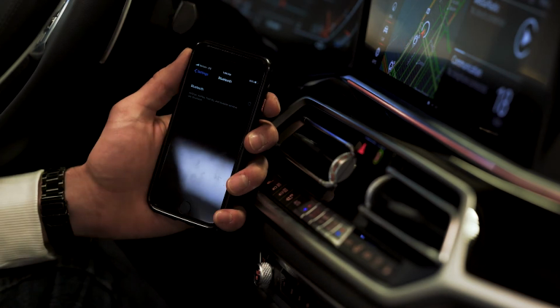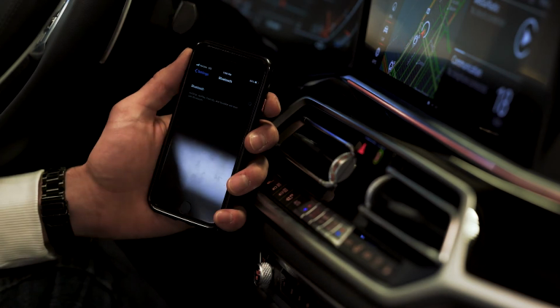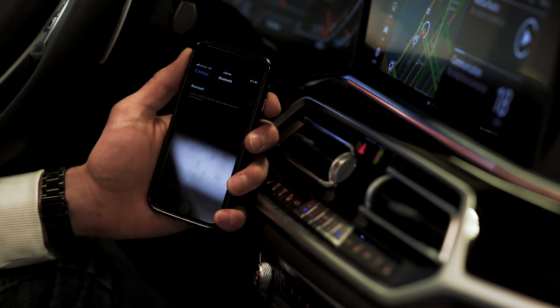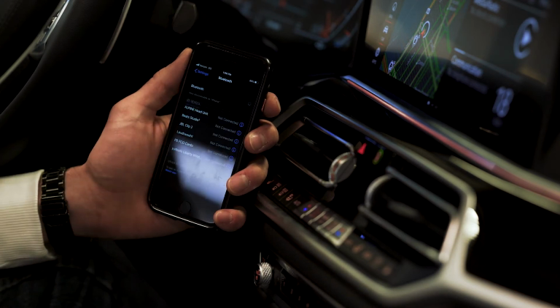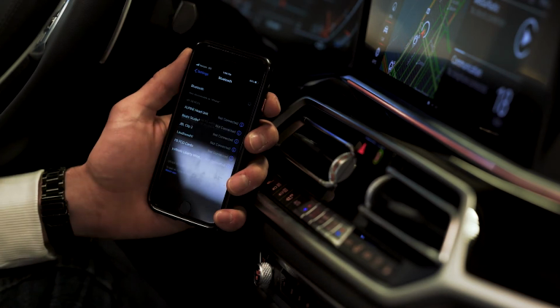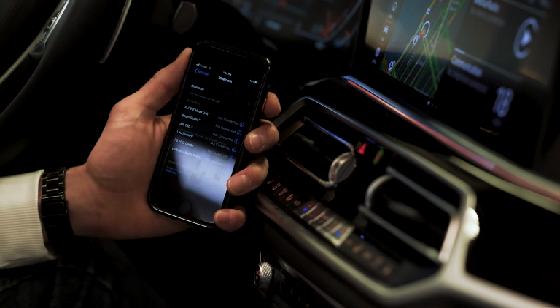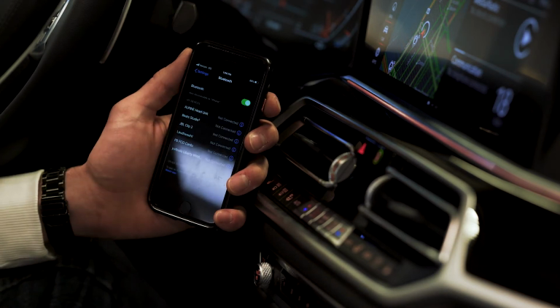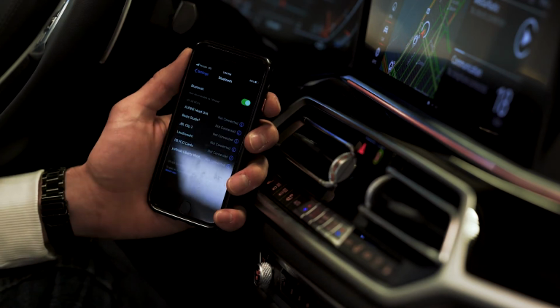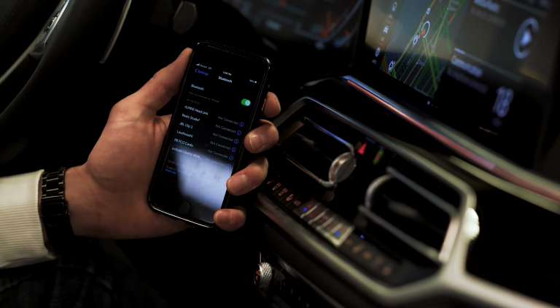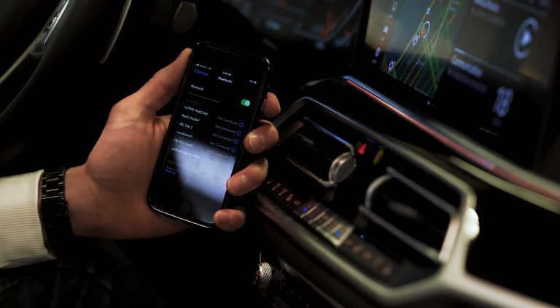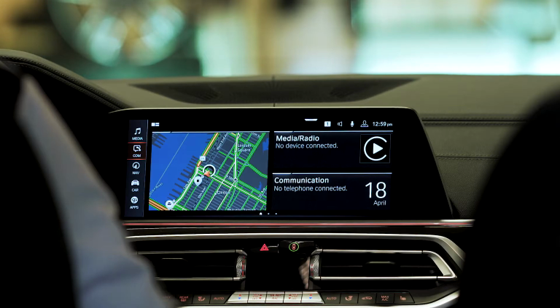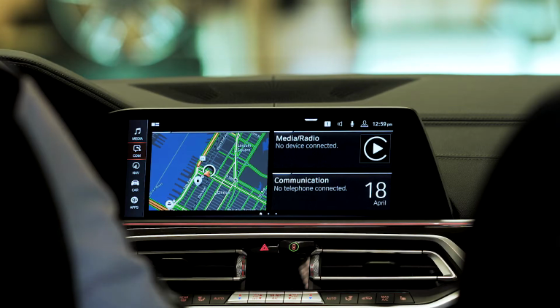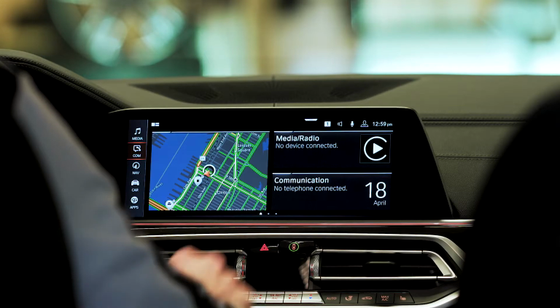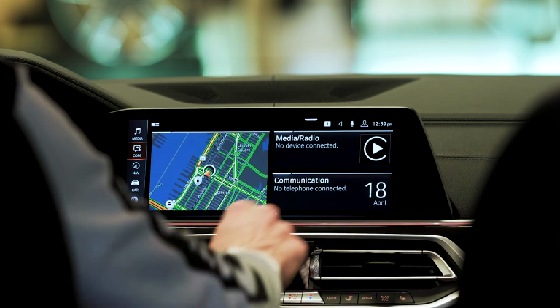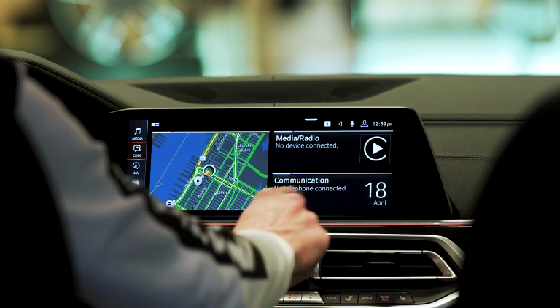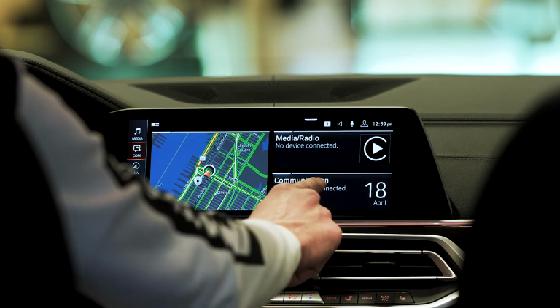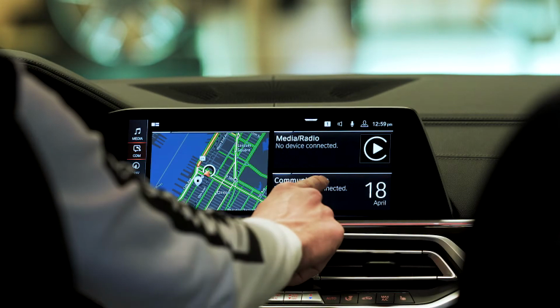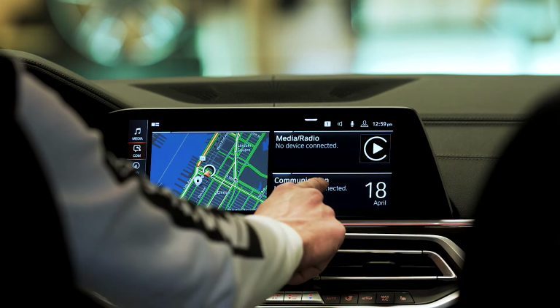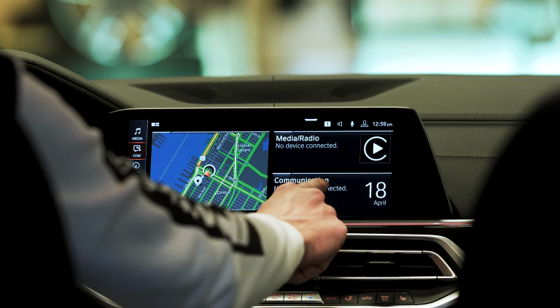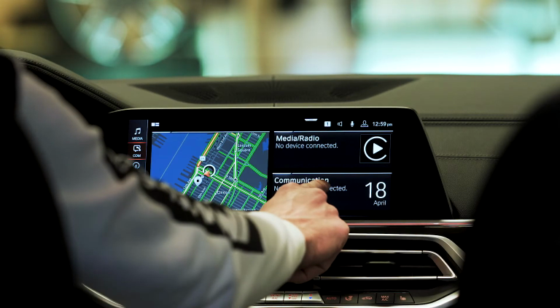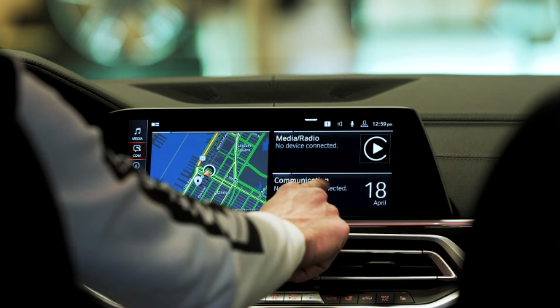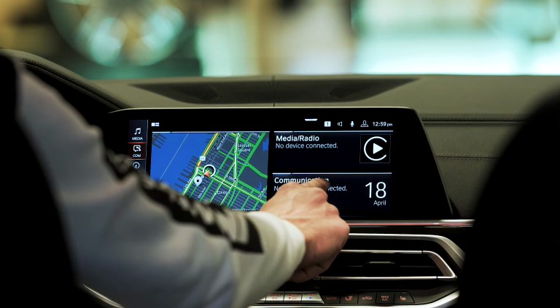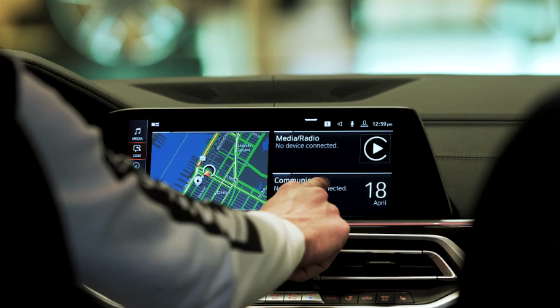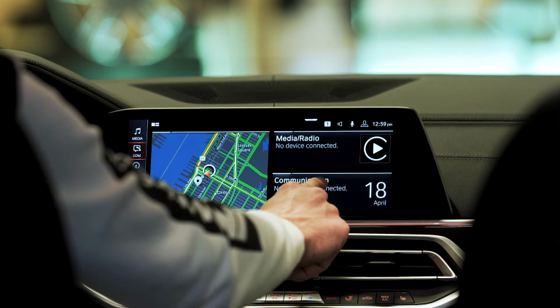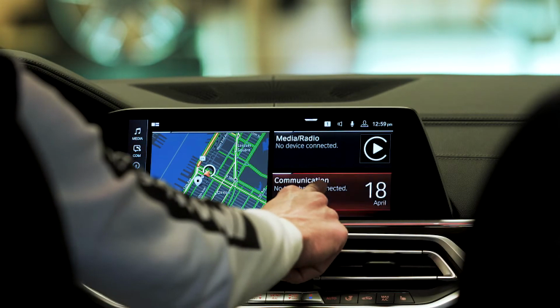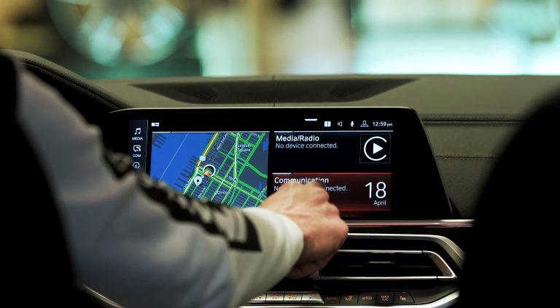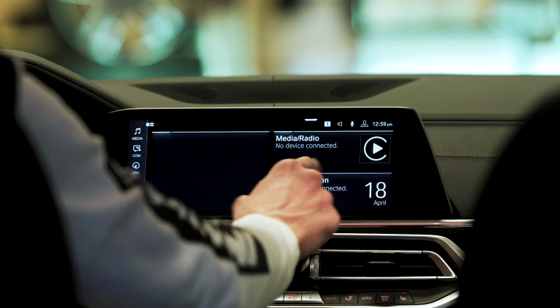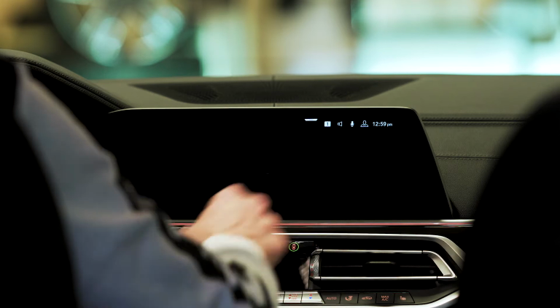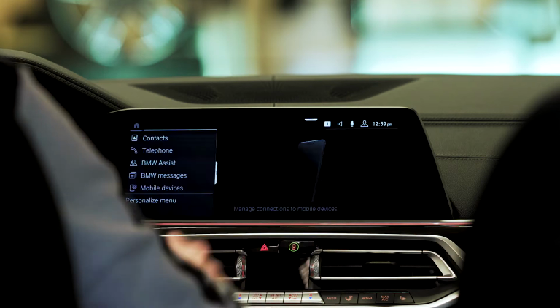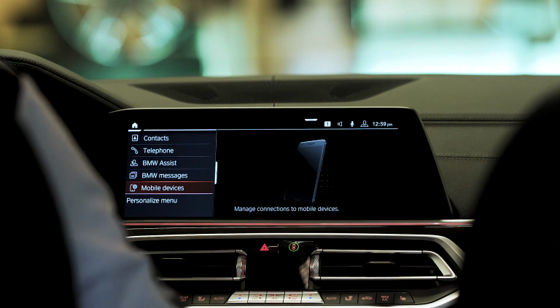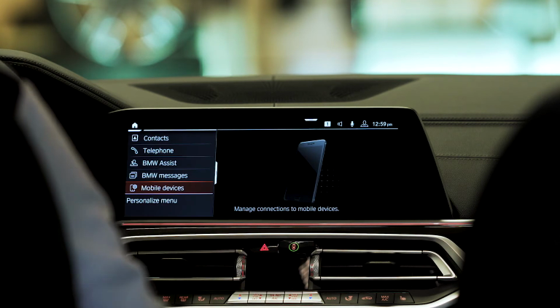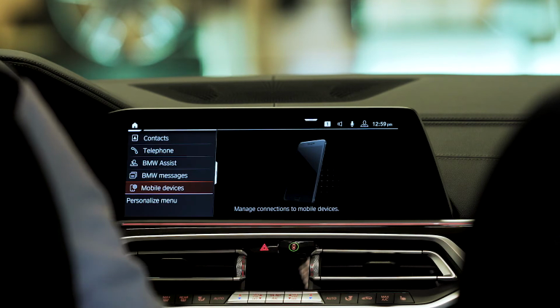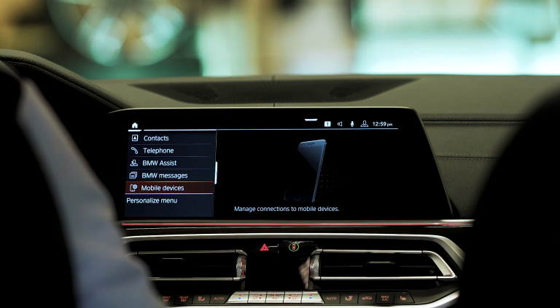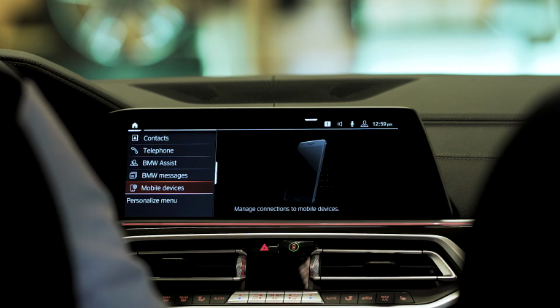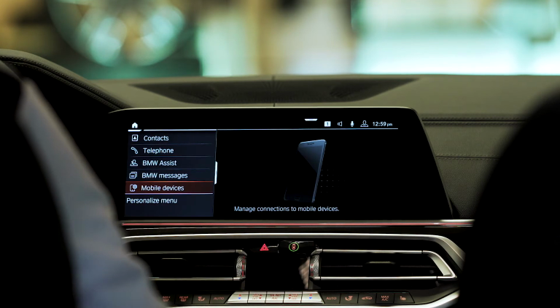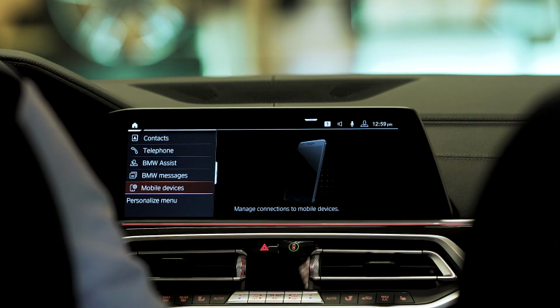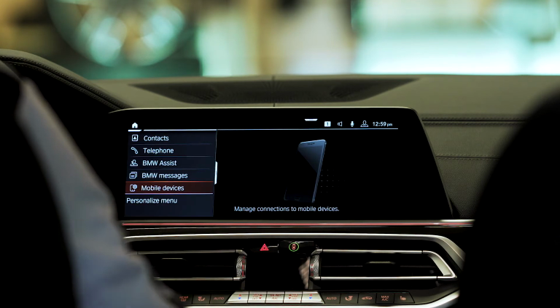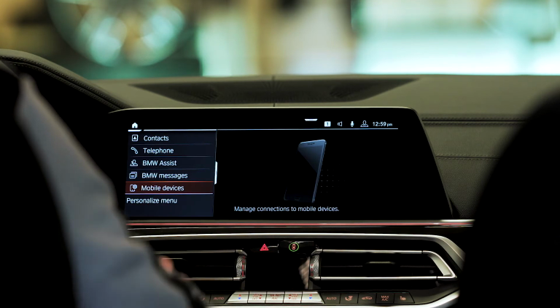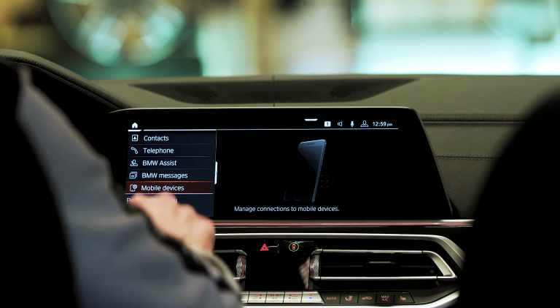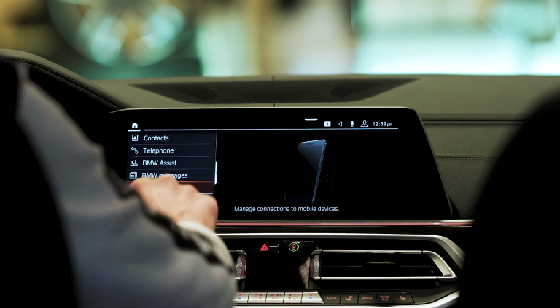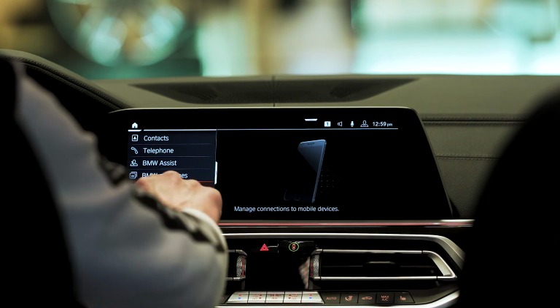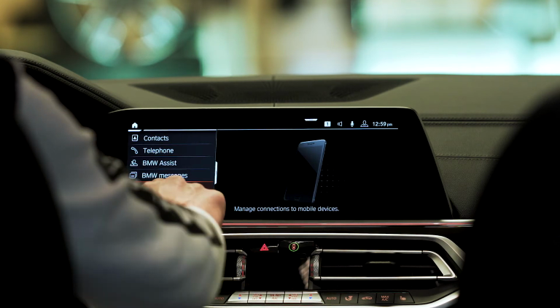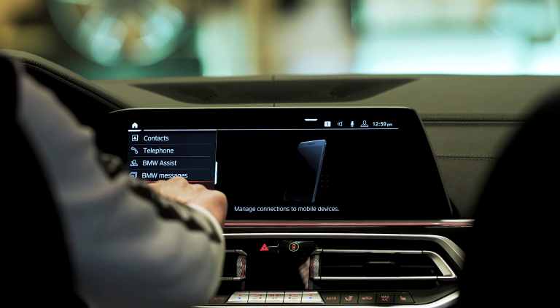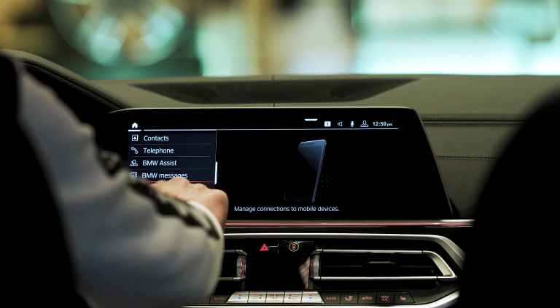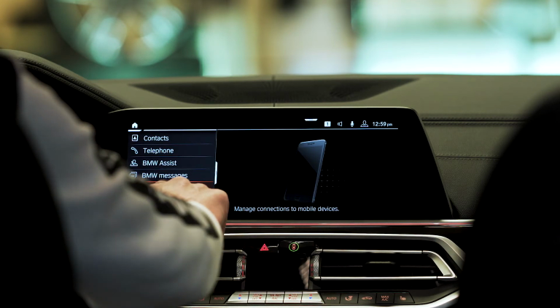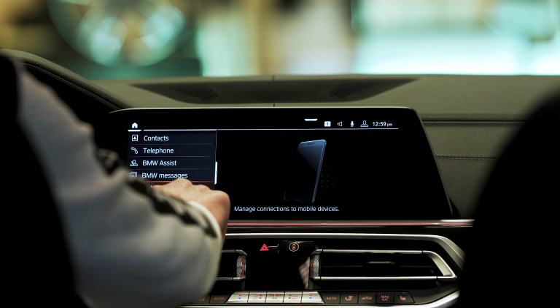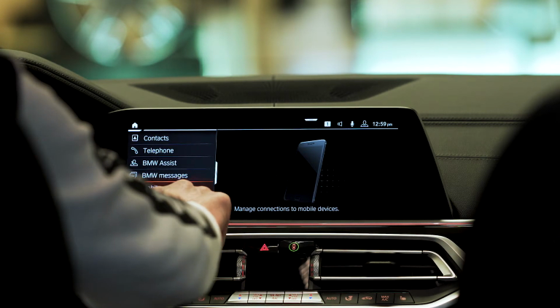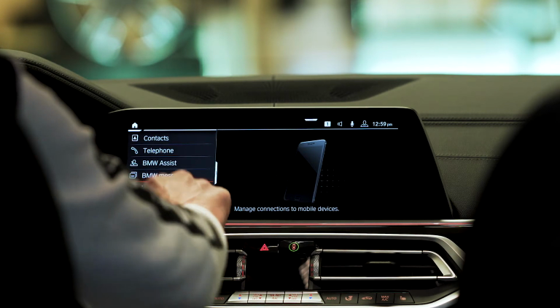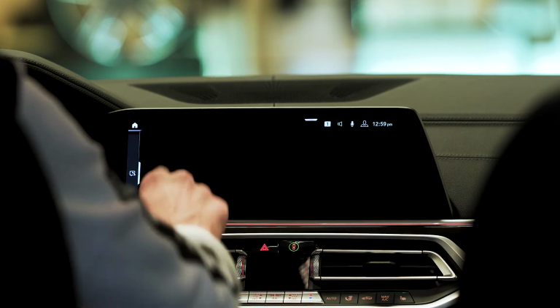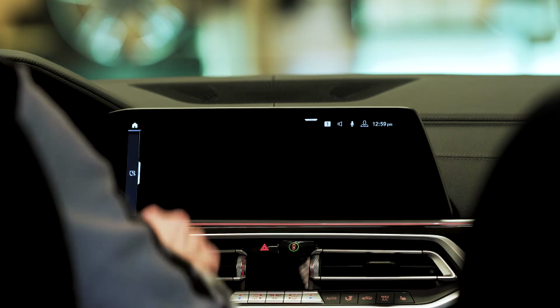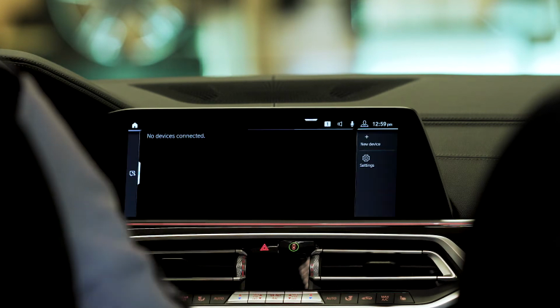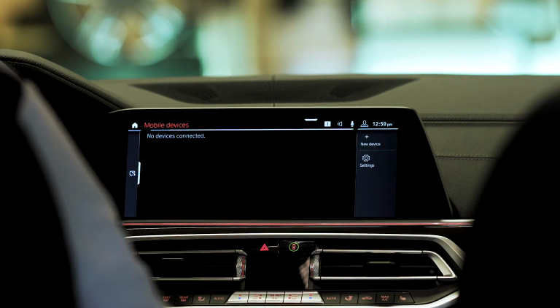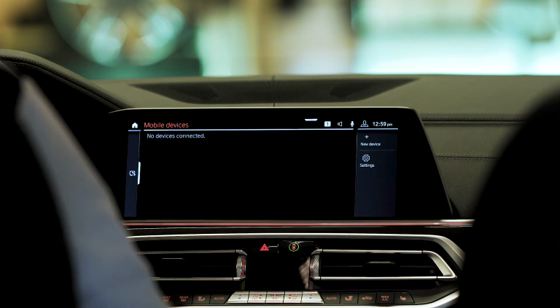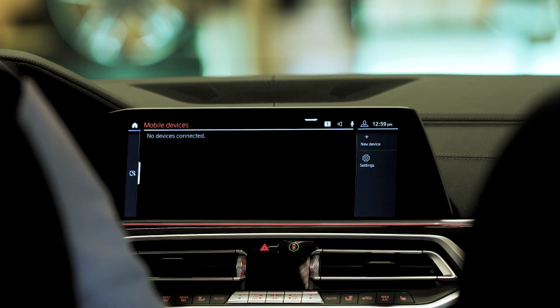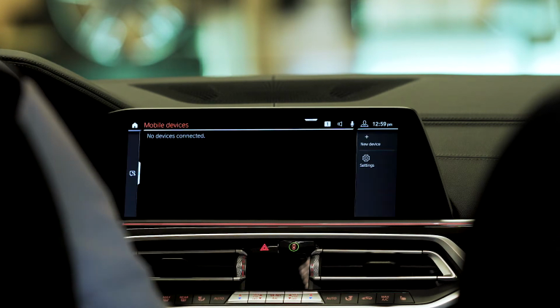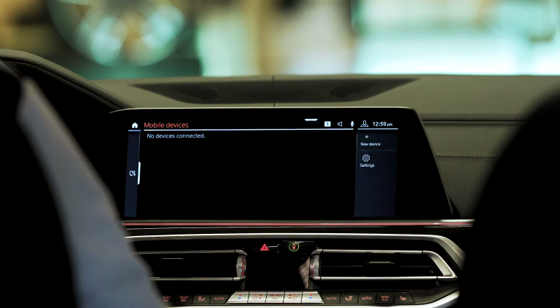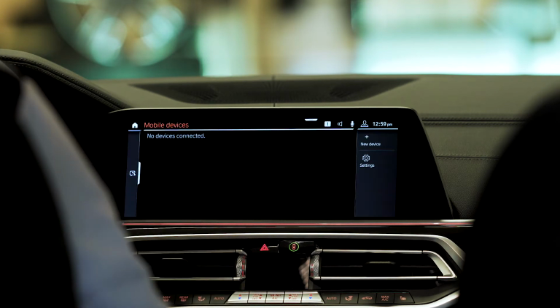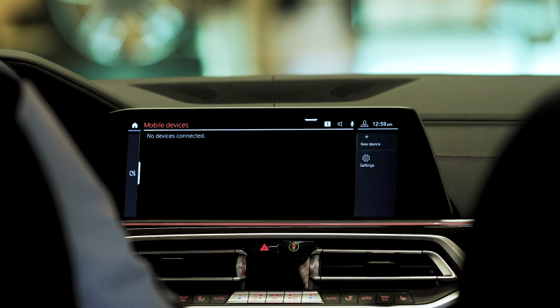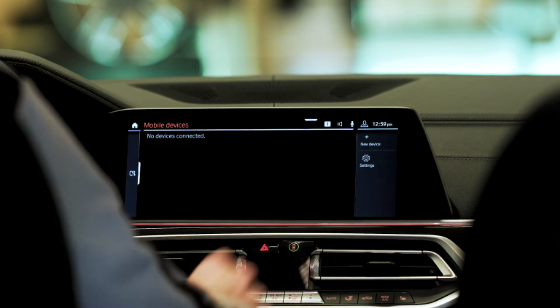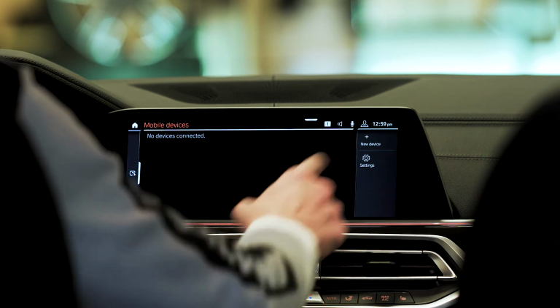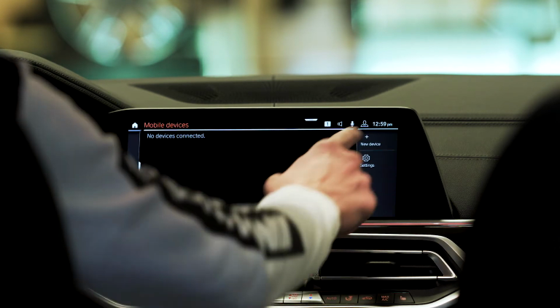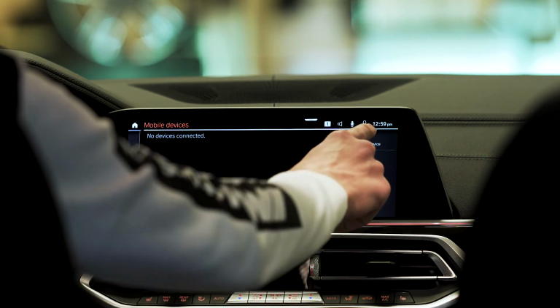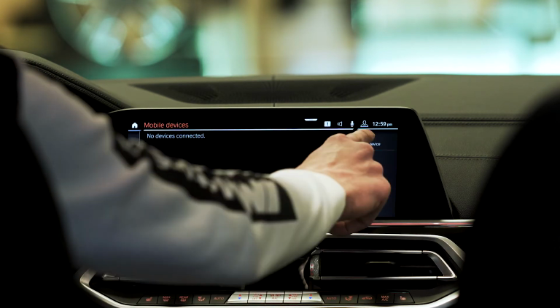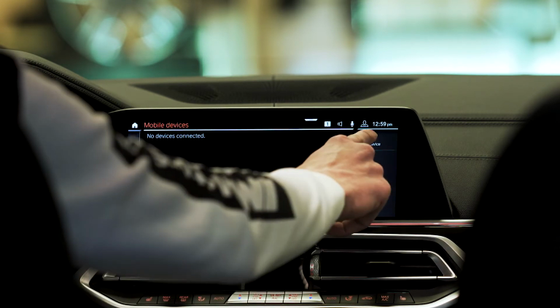Now on the car, select Communication, Mobile Devices, New Device.